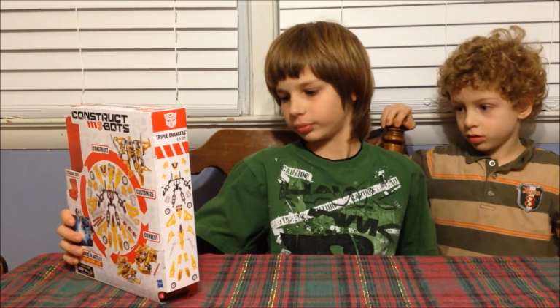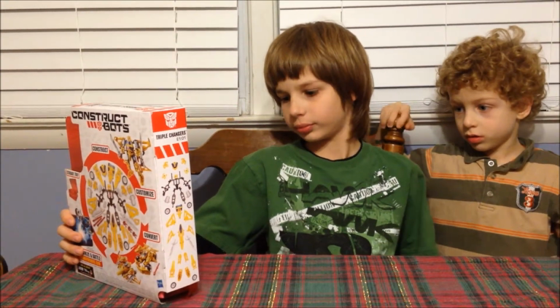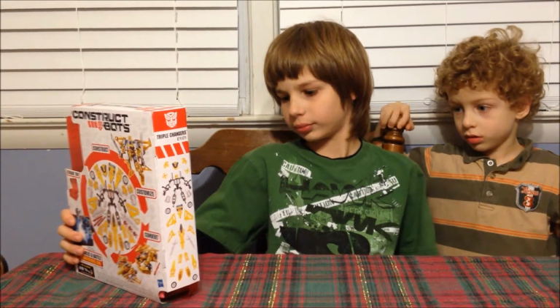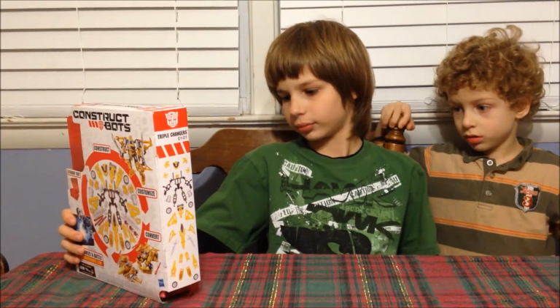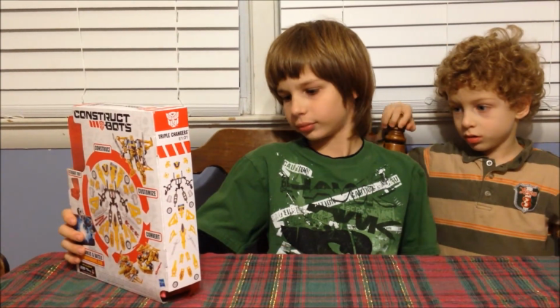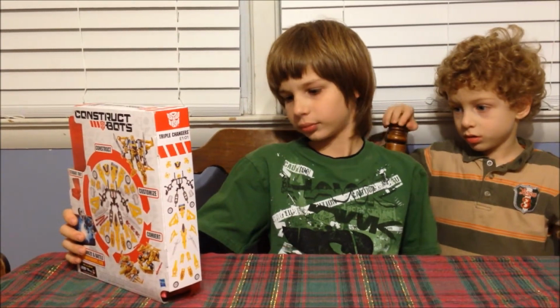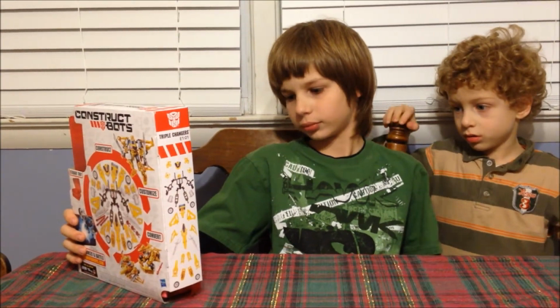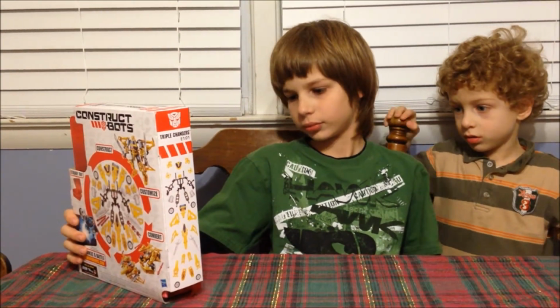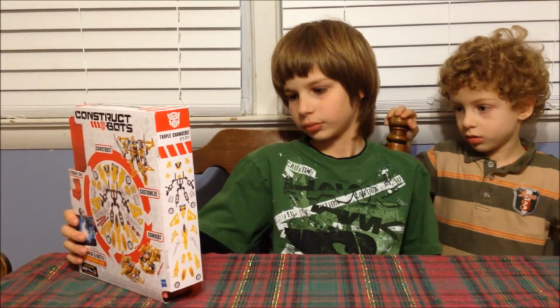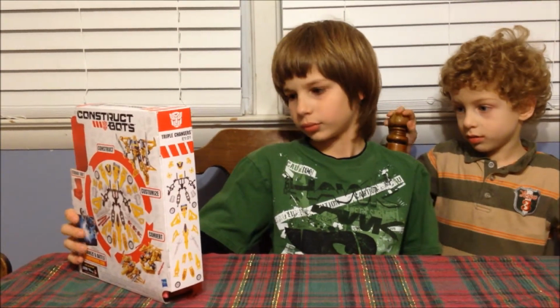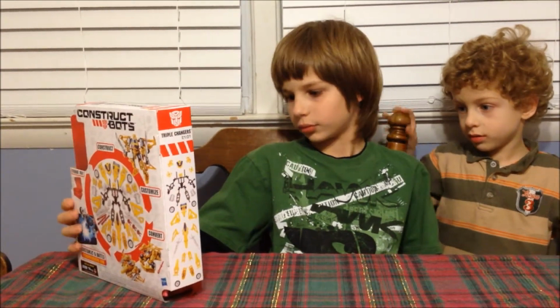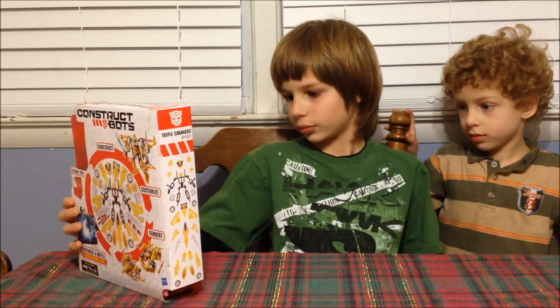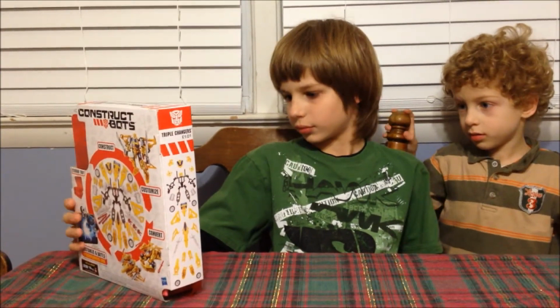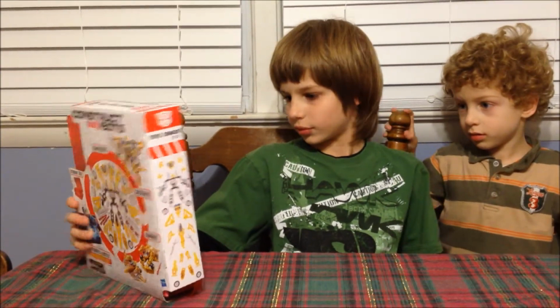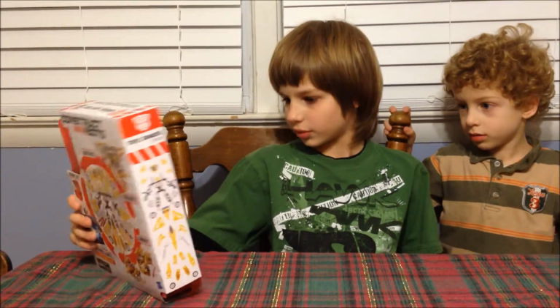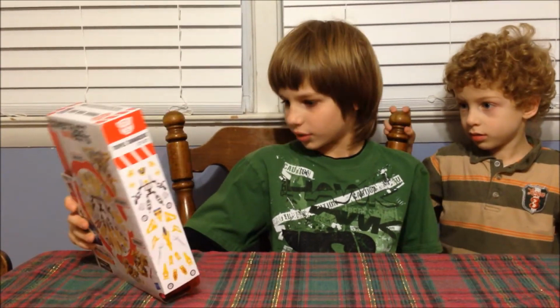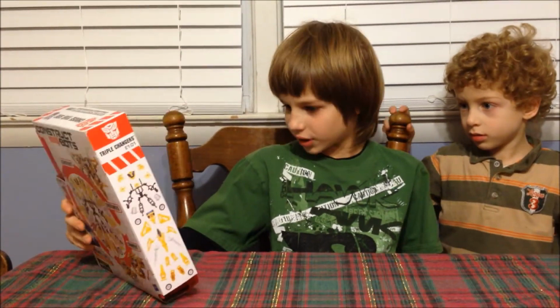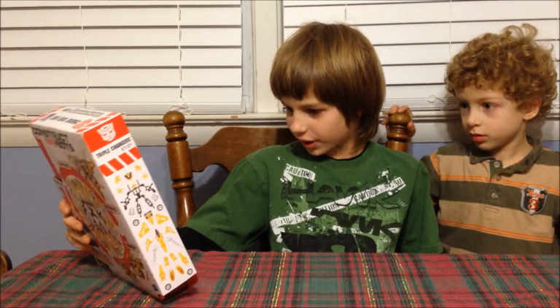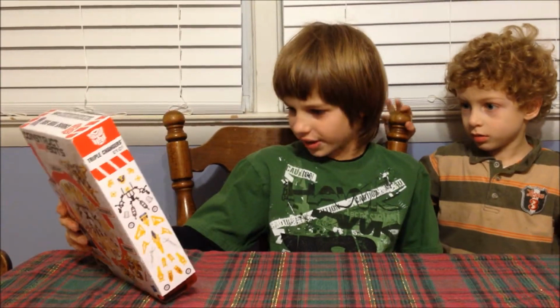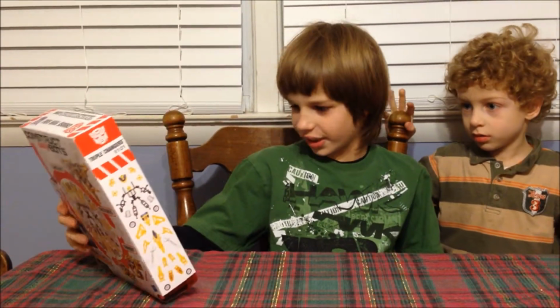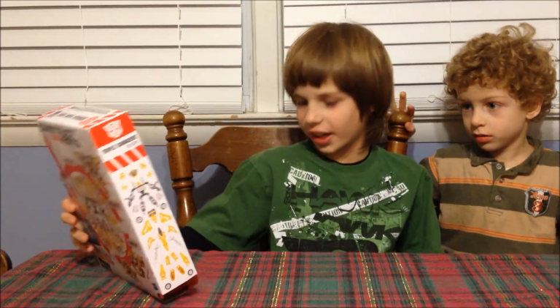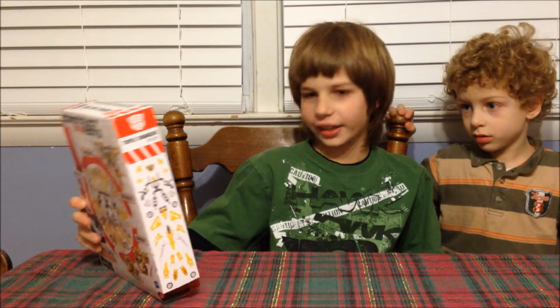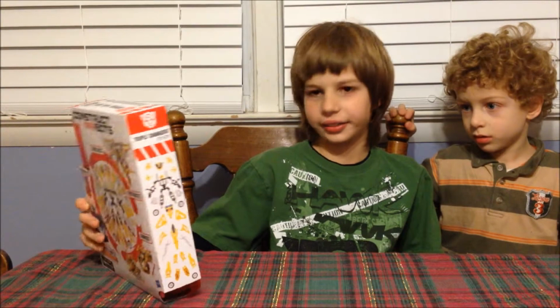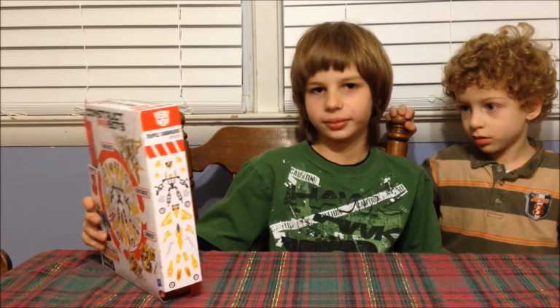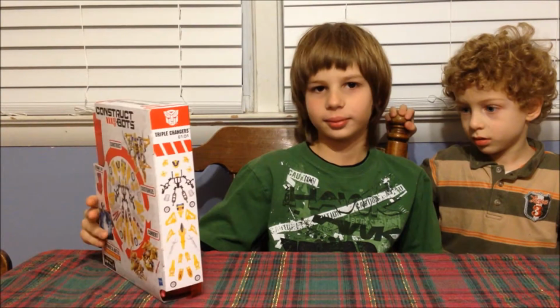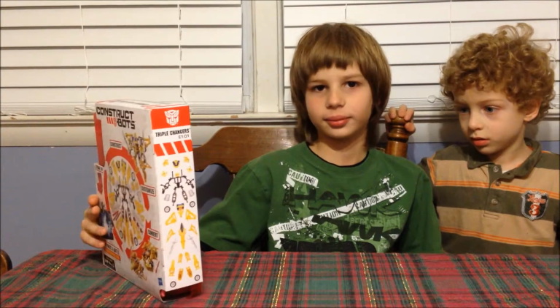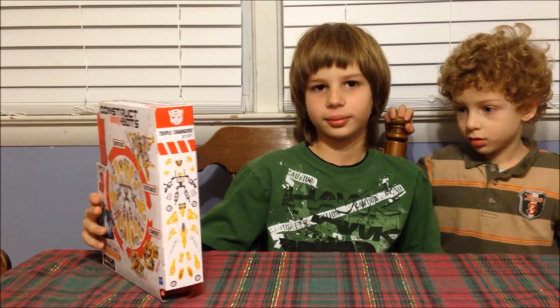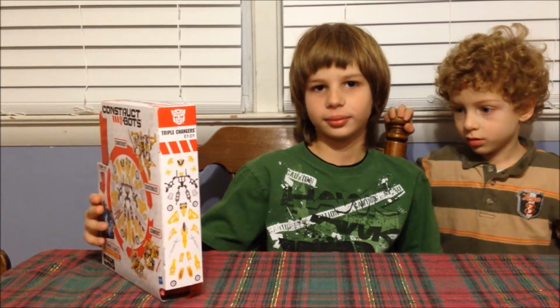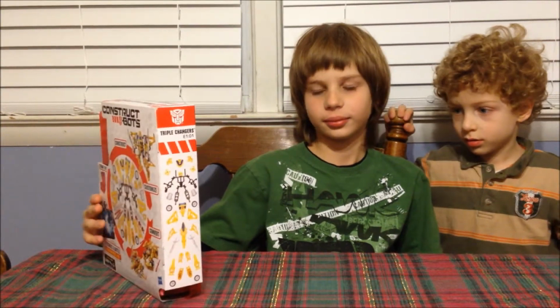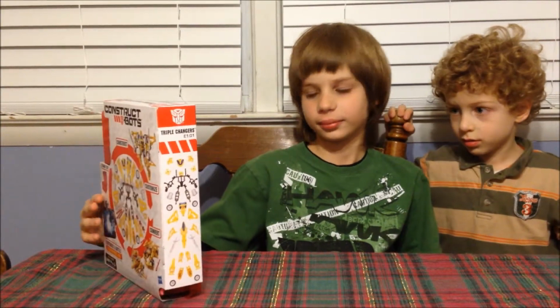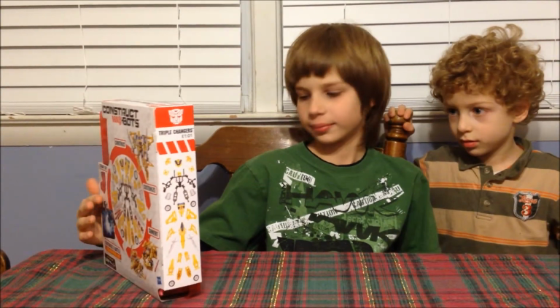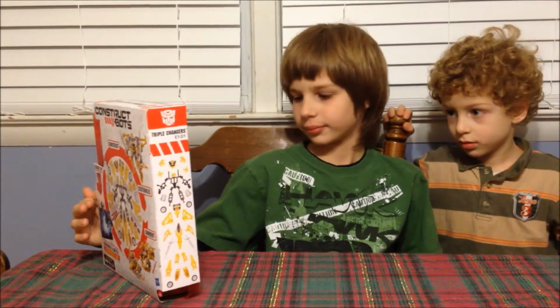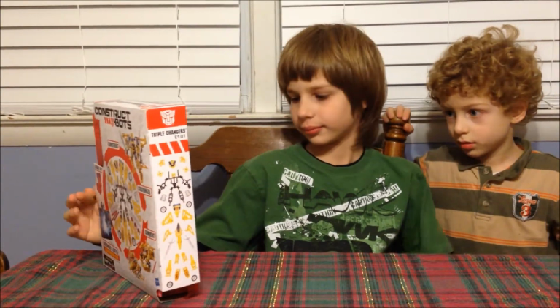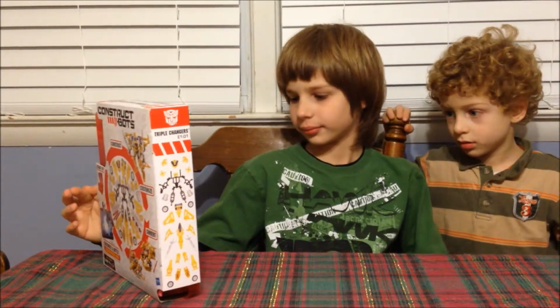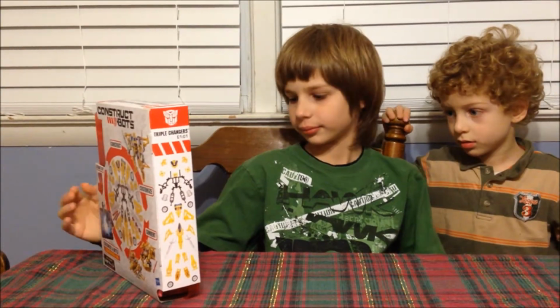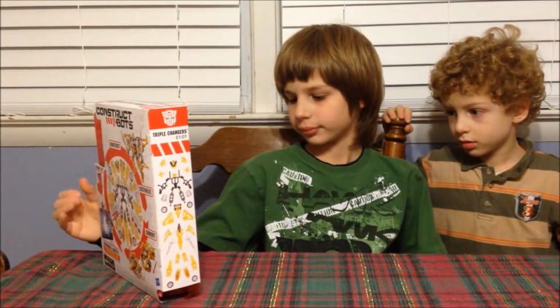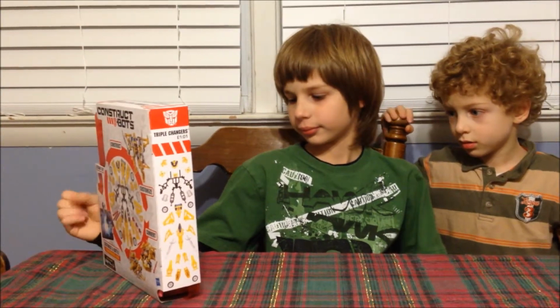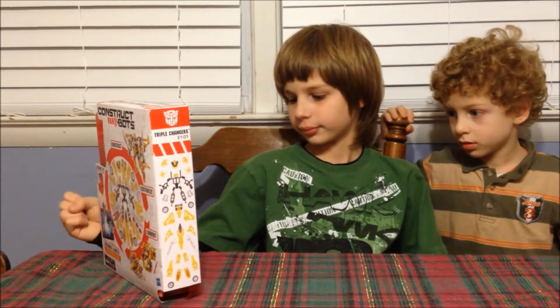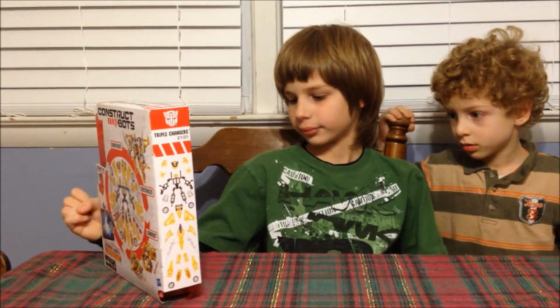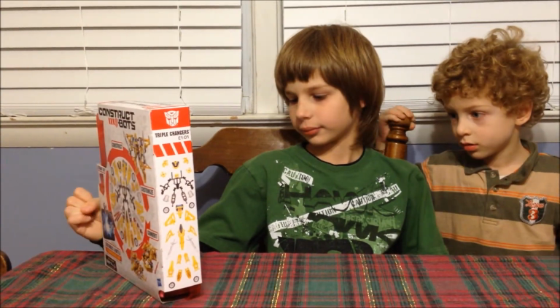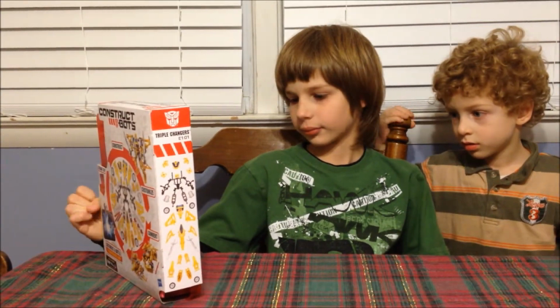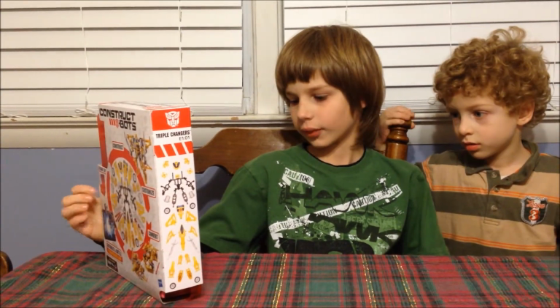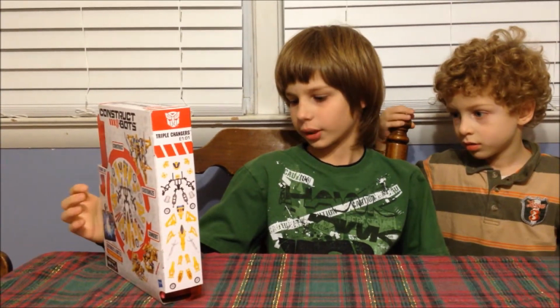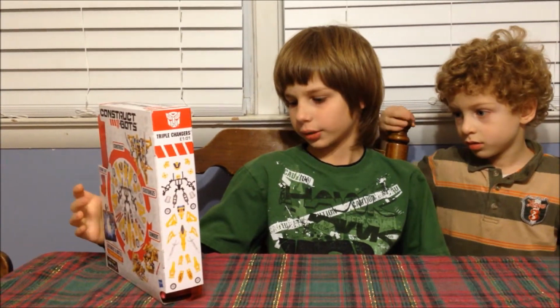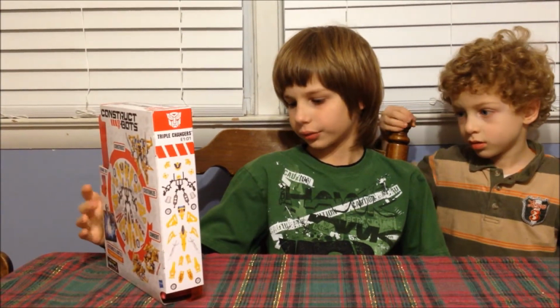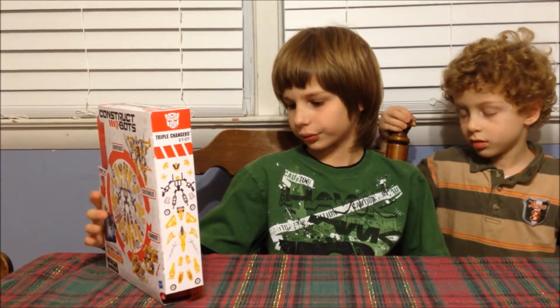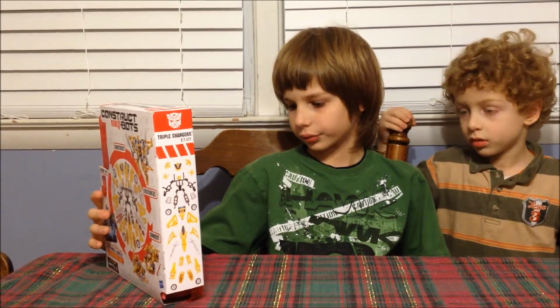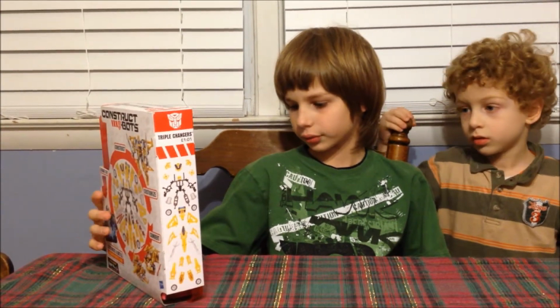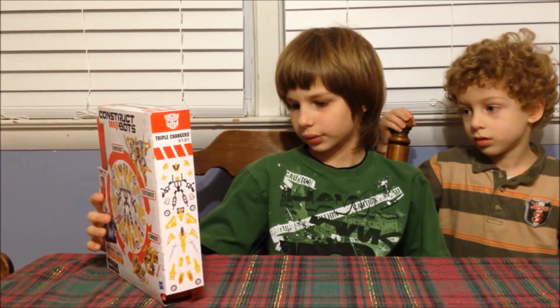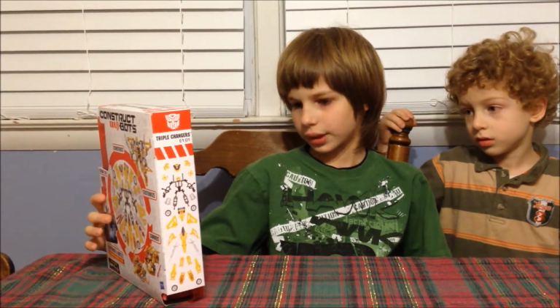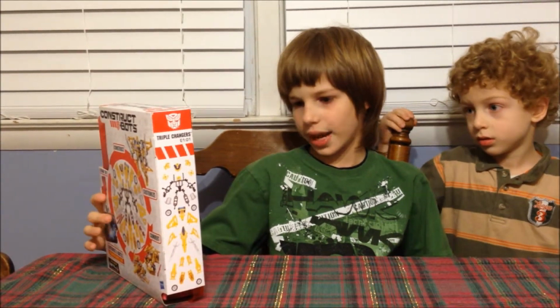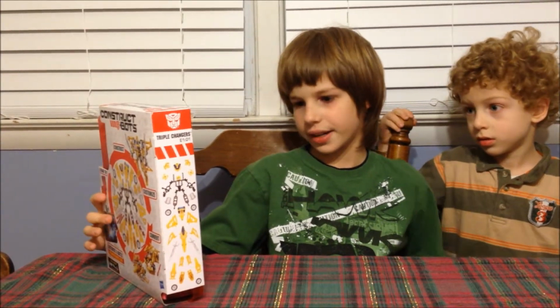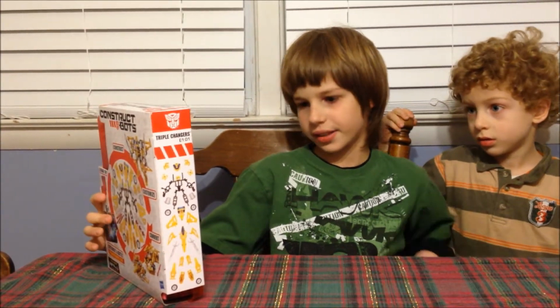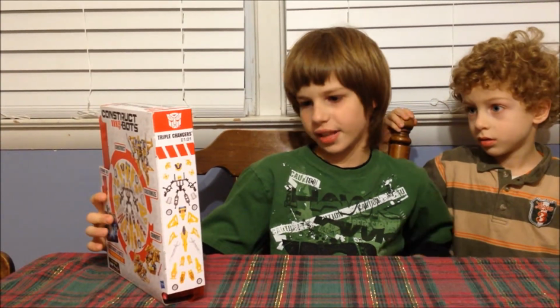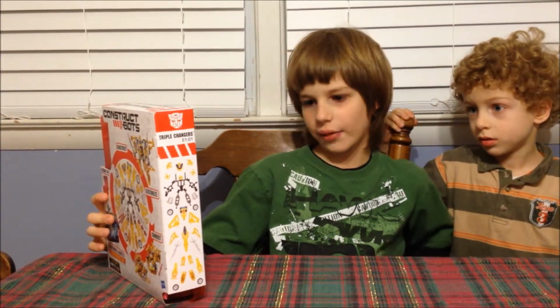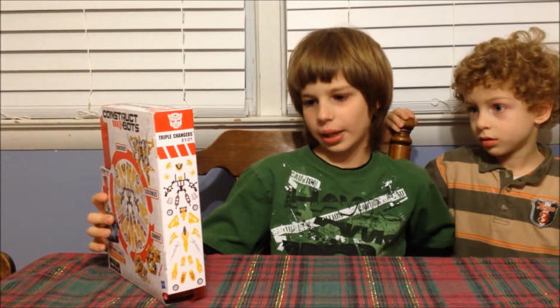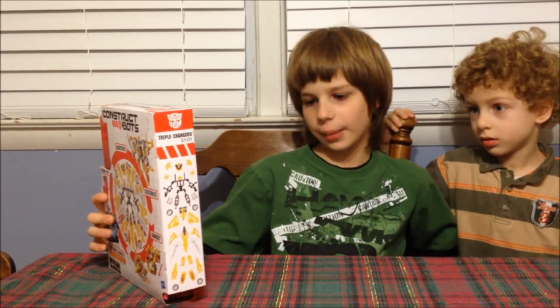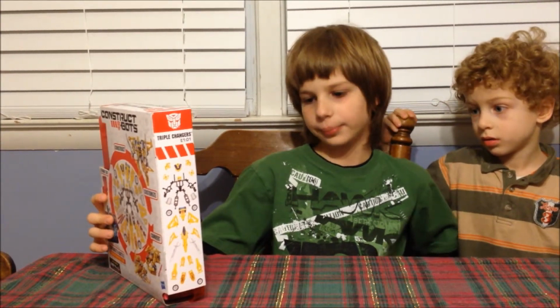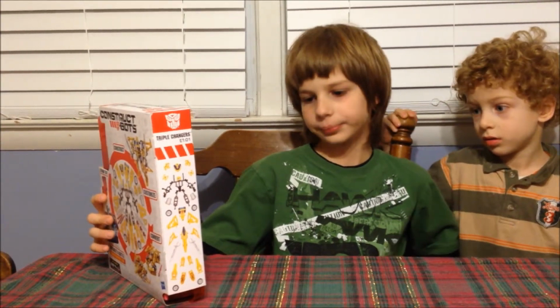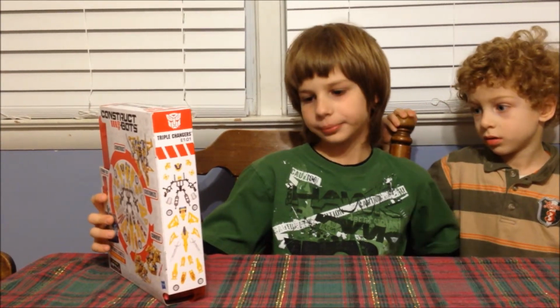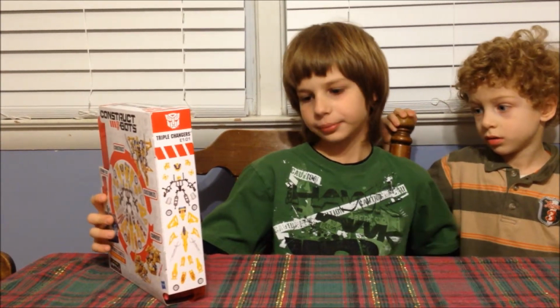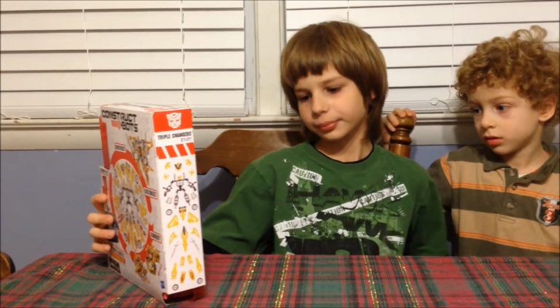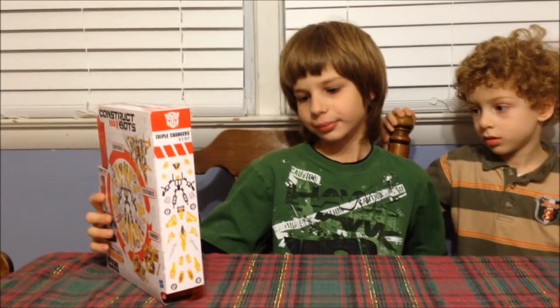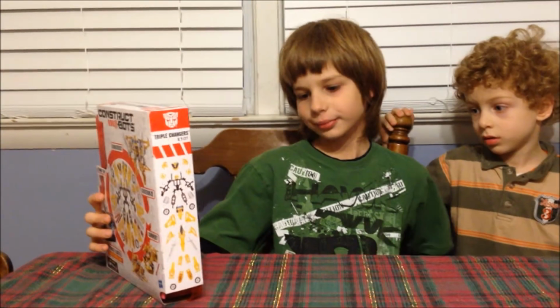And how many pieces are in the box? 69. And for what ages is the Transformers? Ages 7 and up.